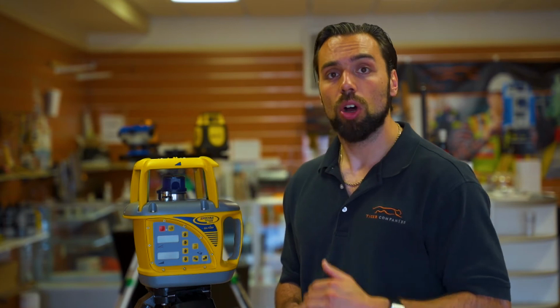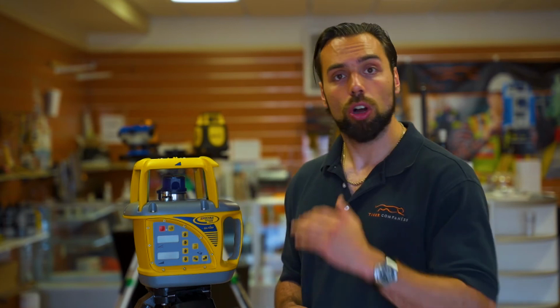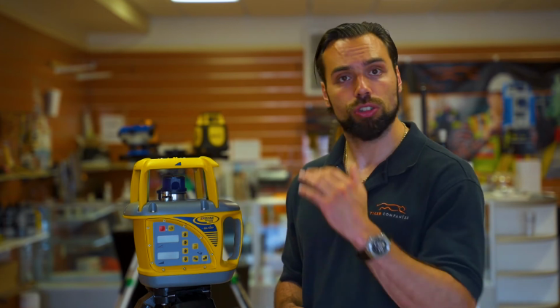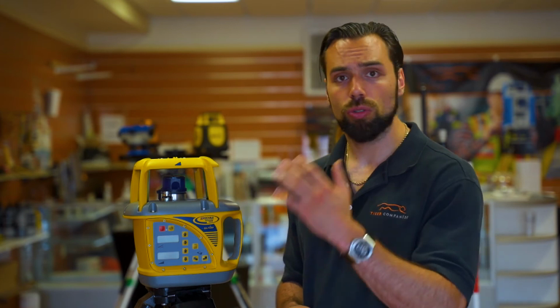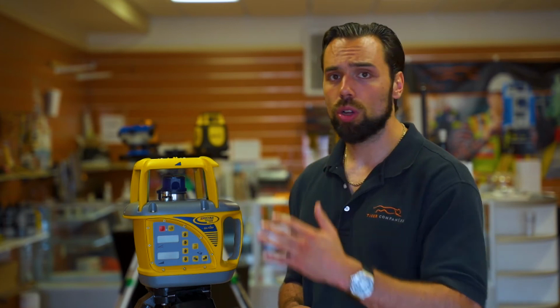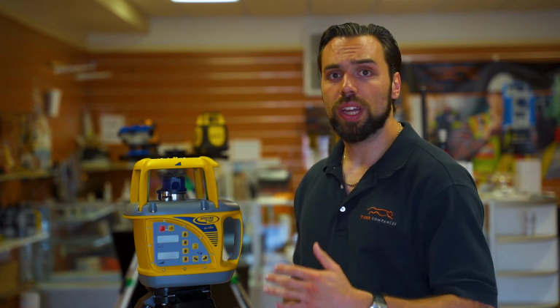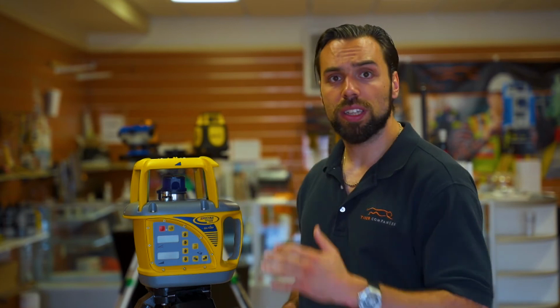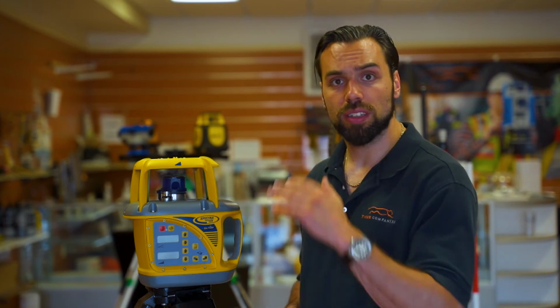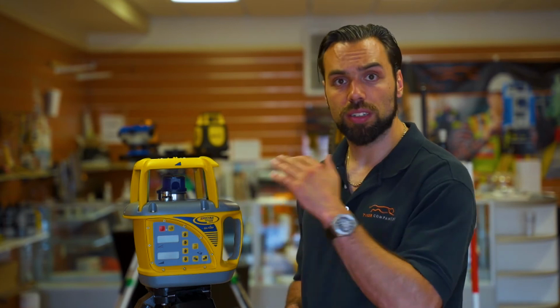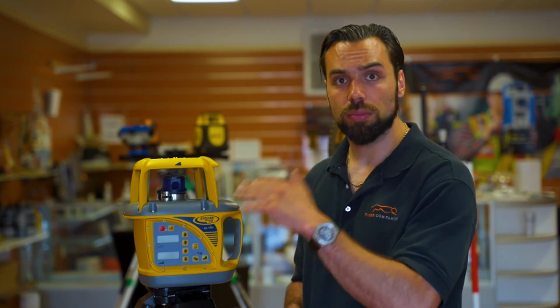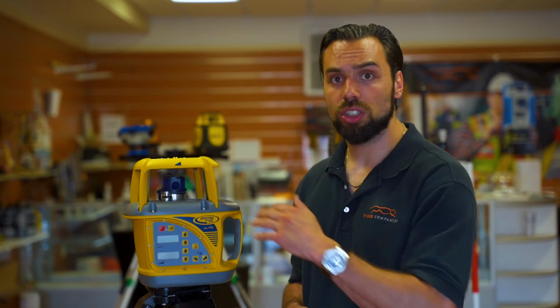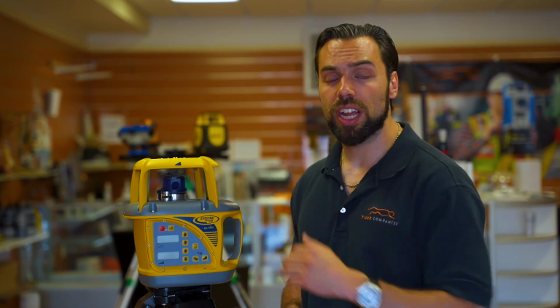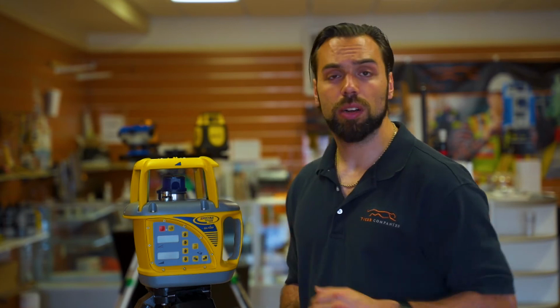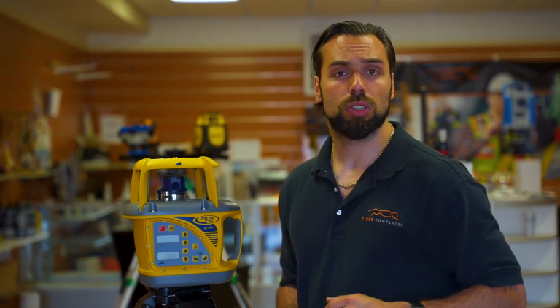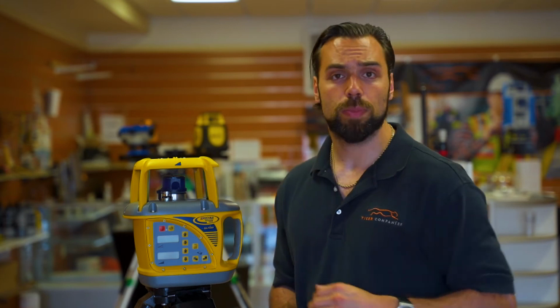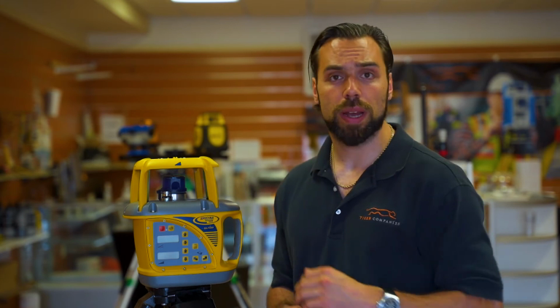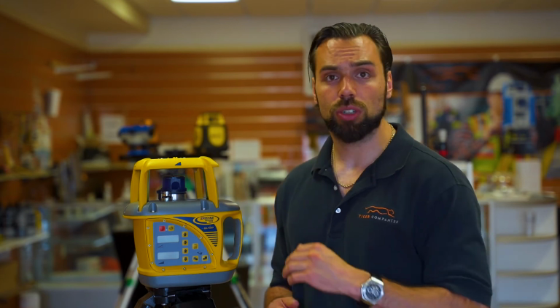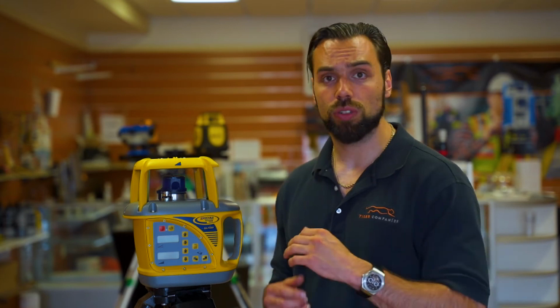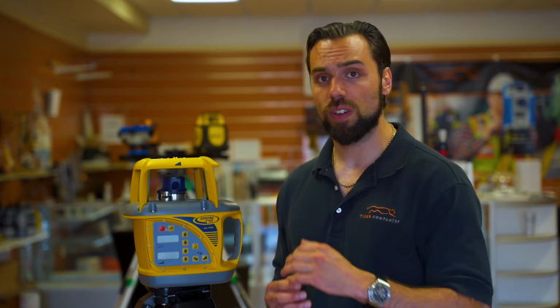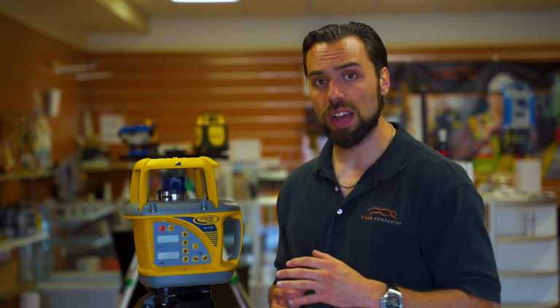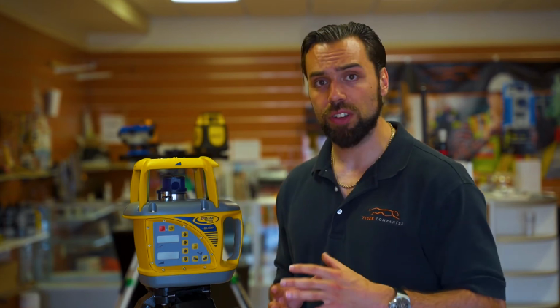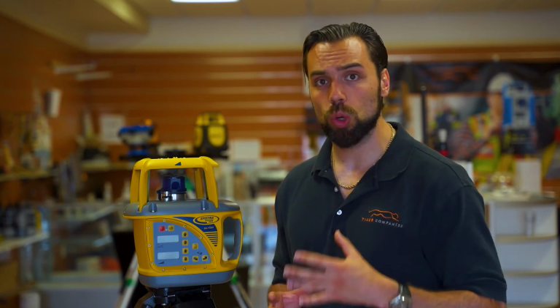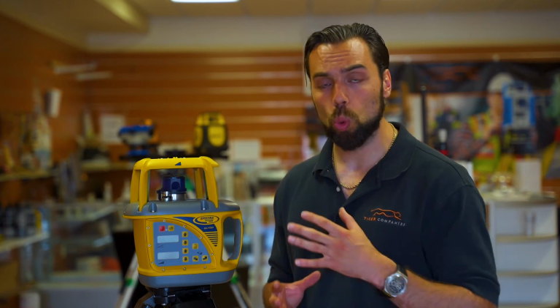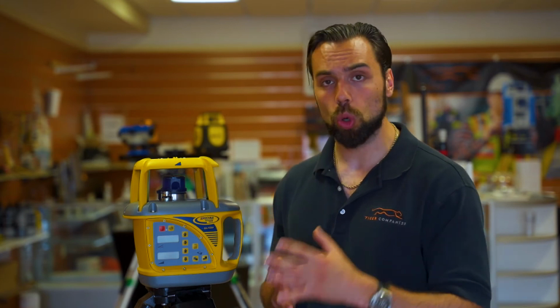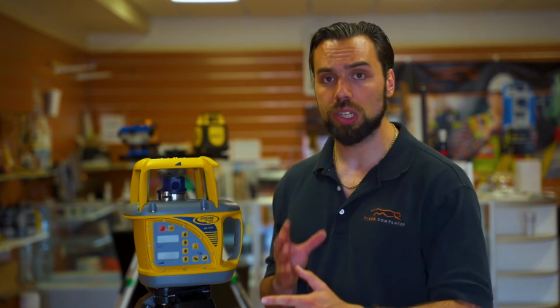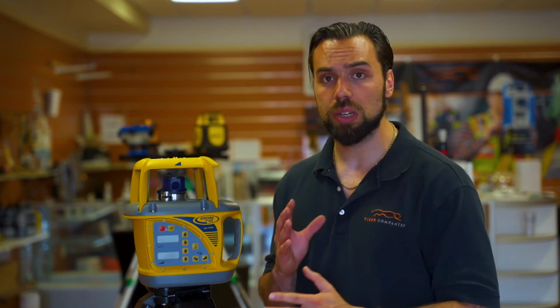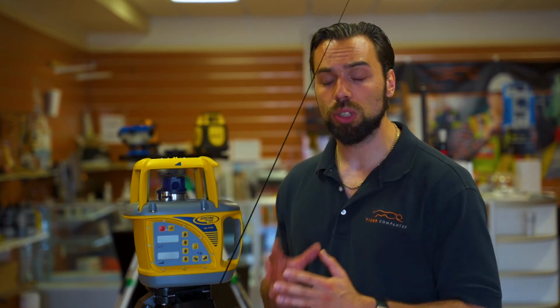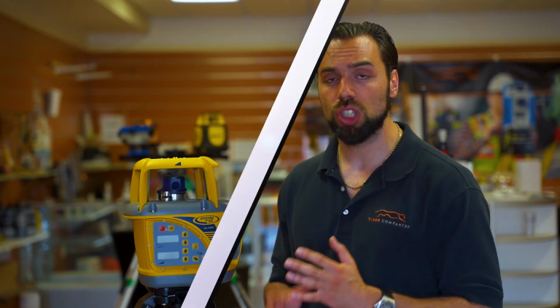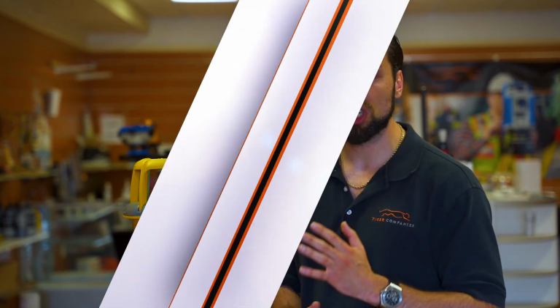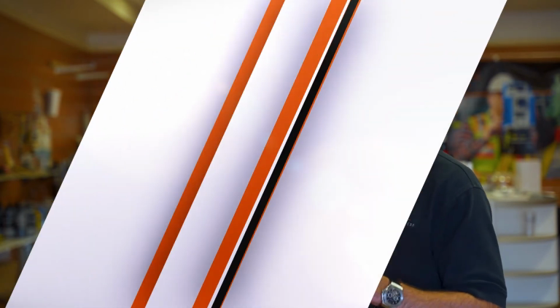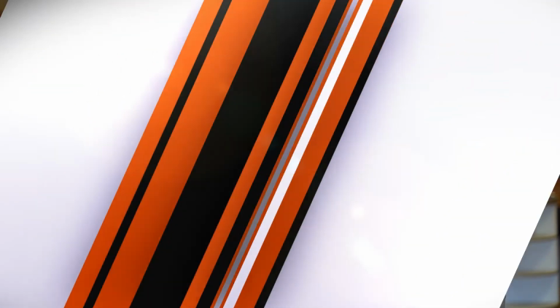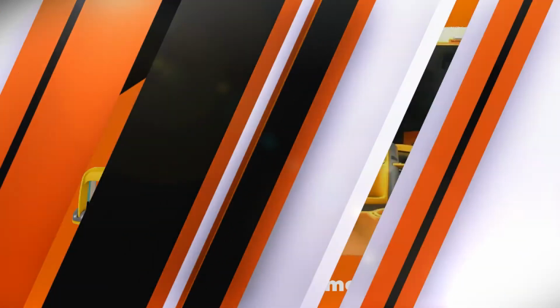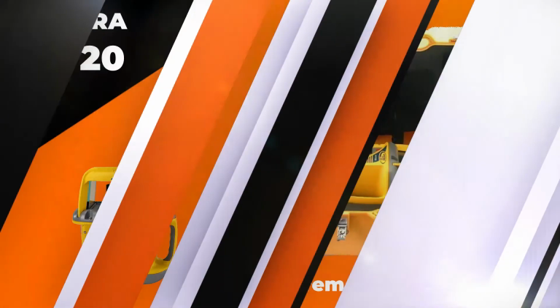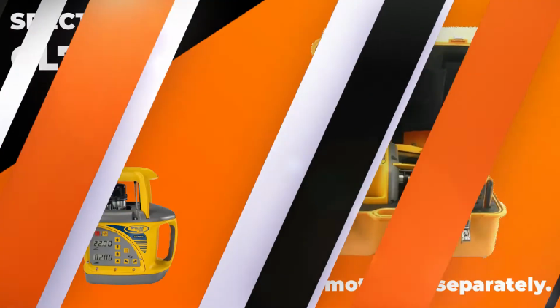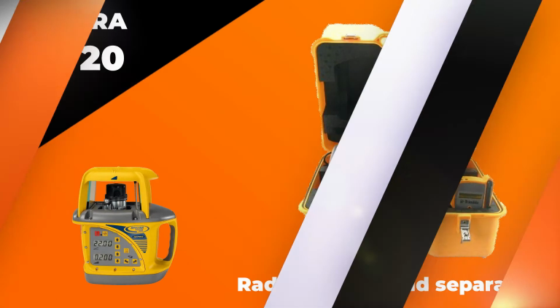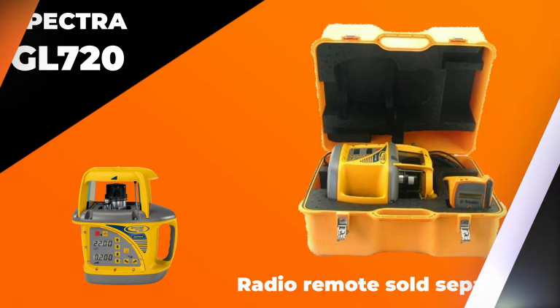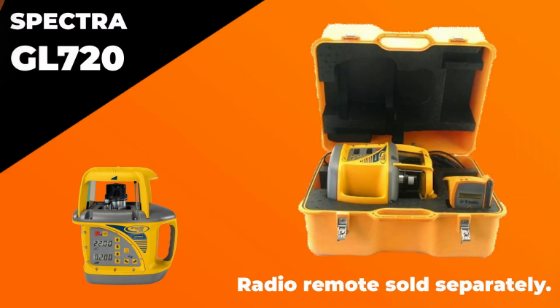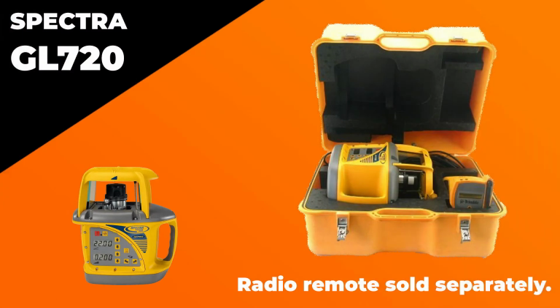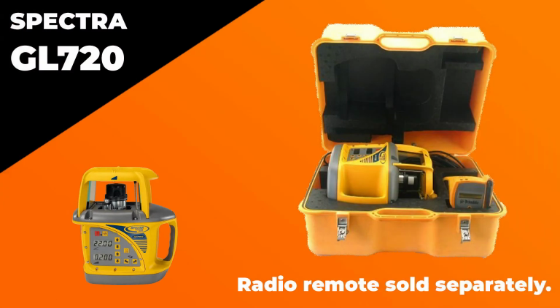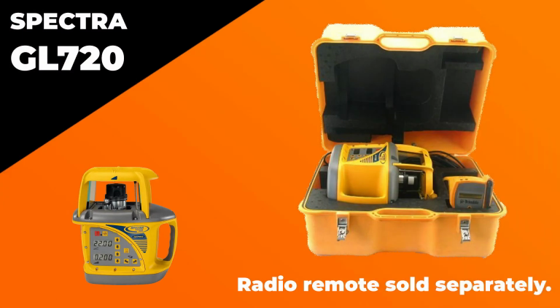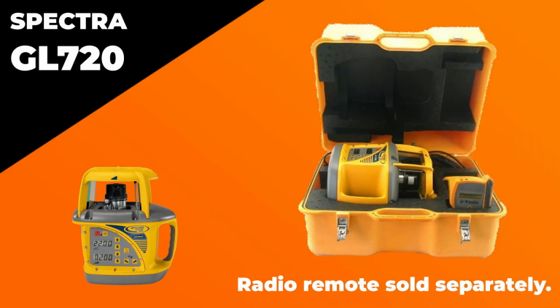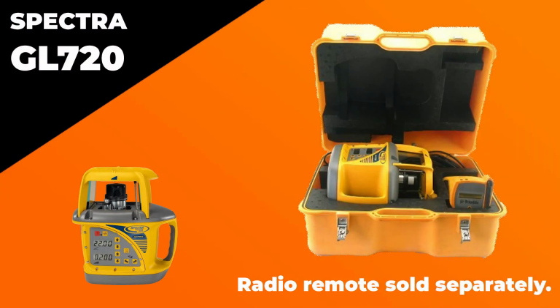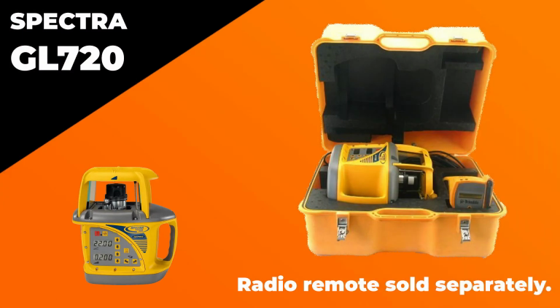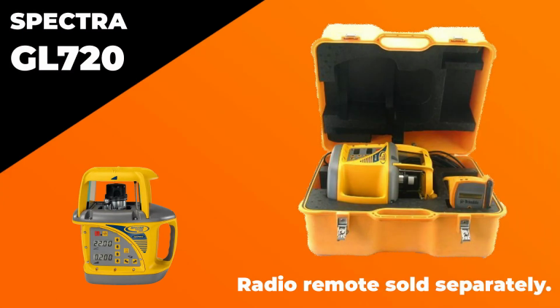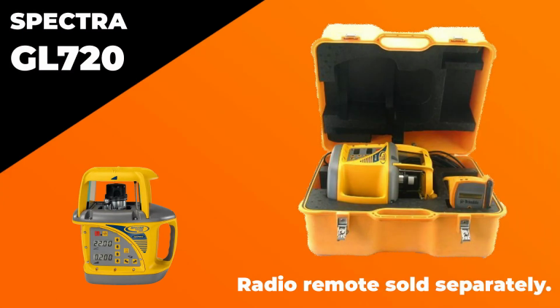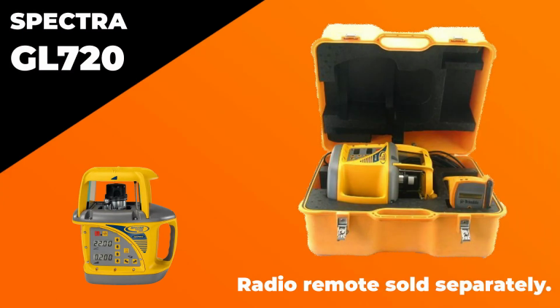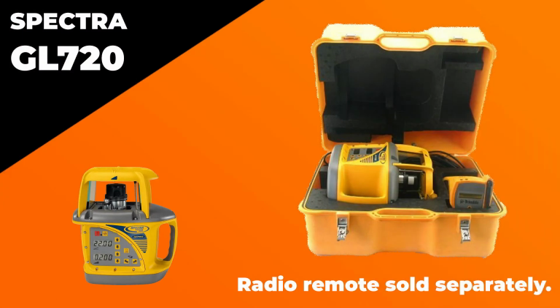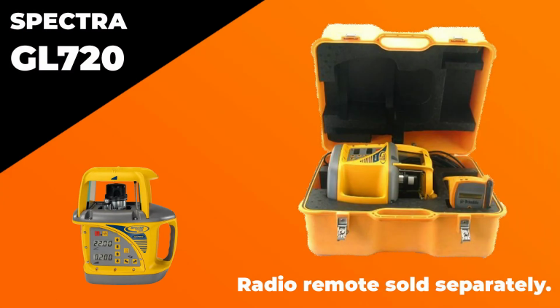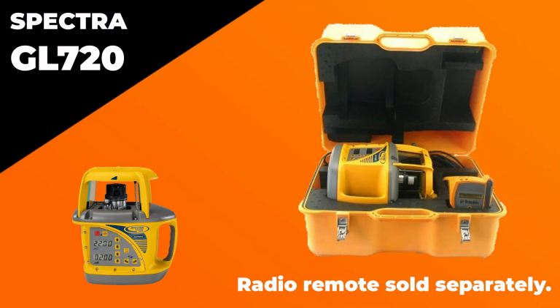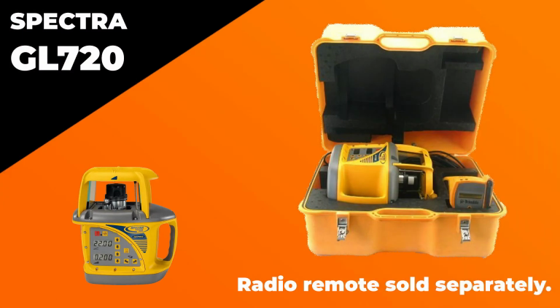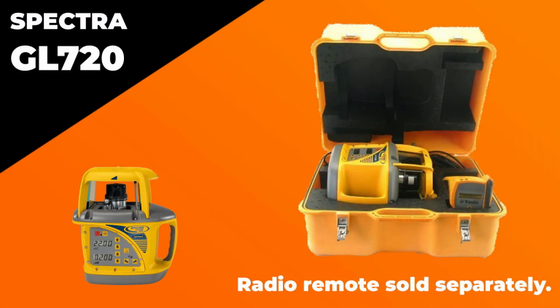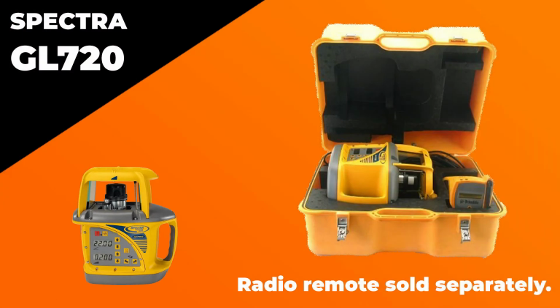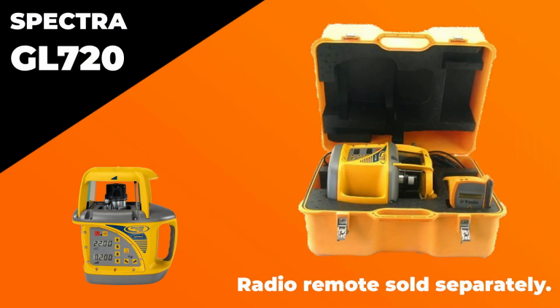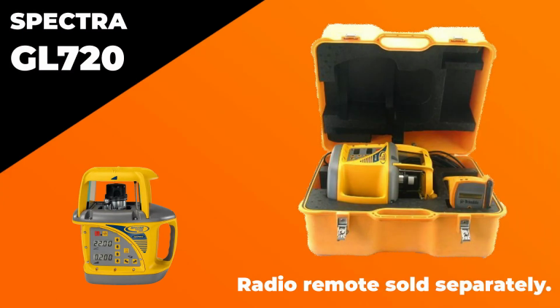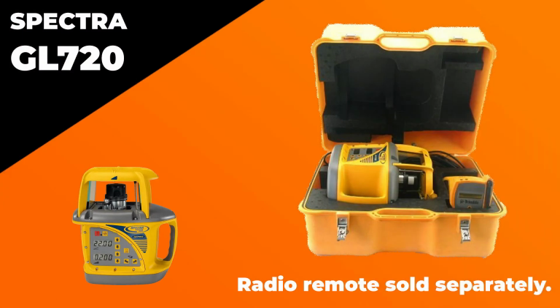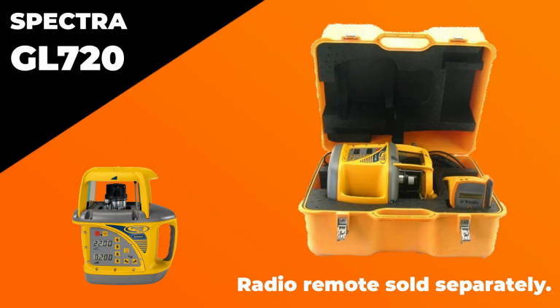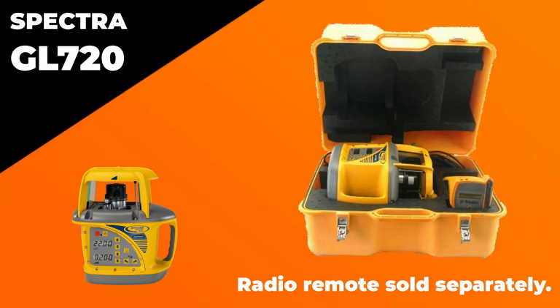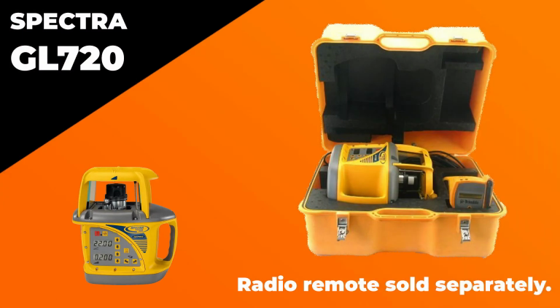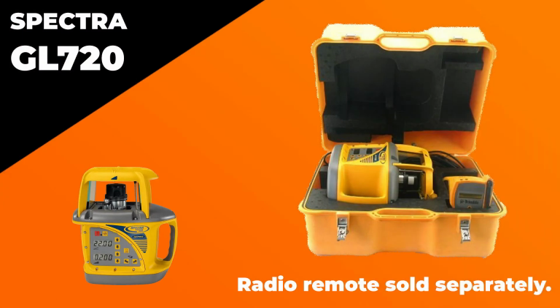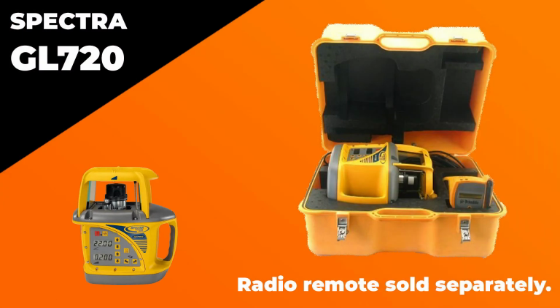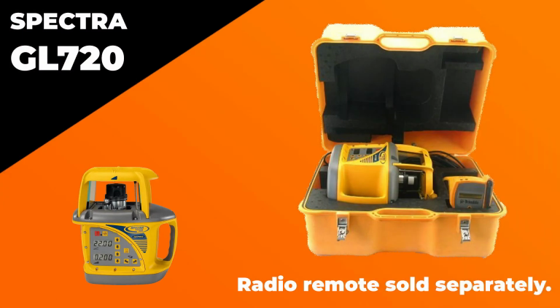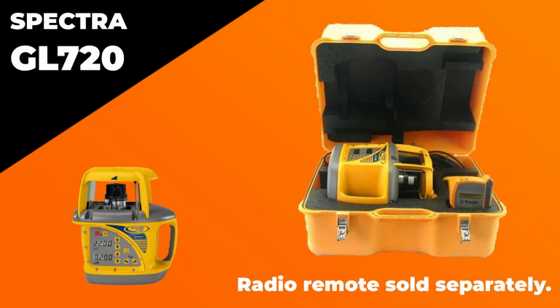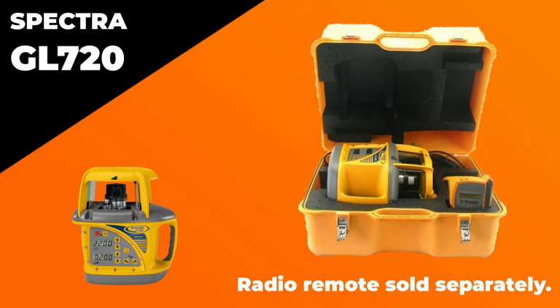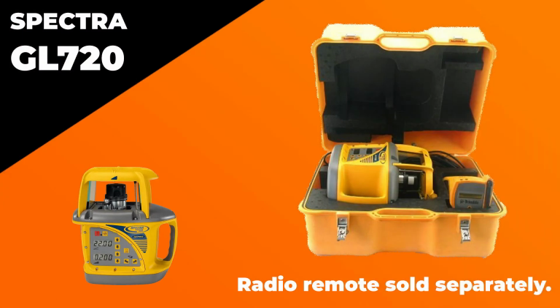Also note that it does come standard with Spectra's five-year warranty, which is nice to have, and when you do buy the package, it comes complete with the hard carrying case.